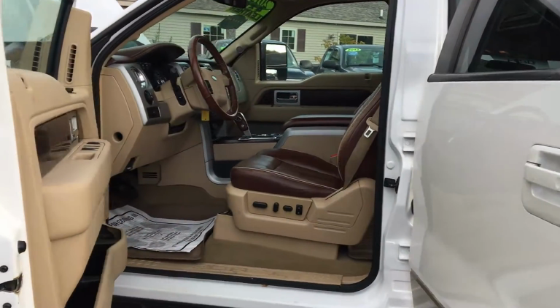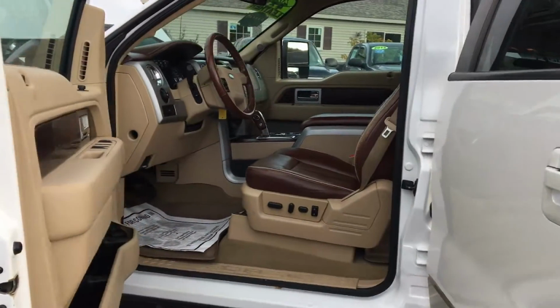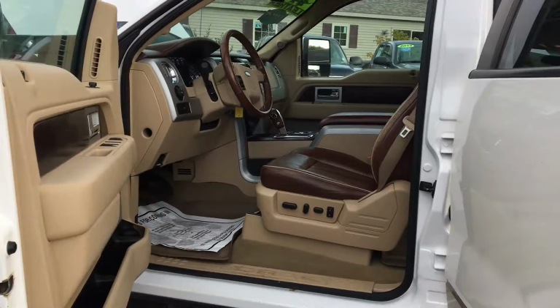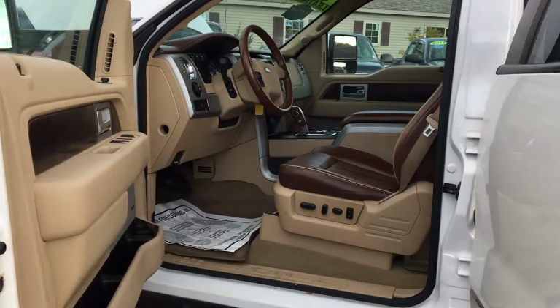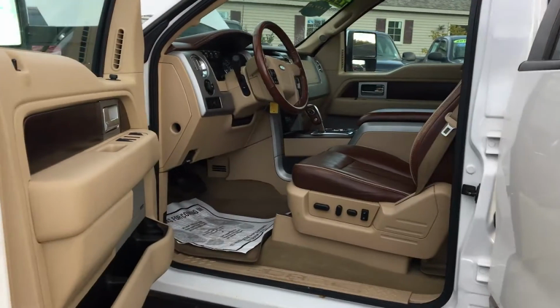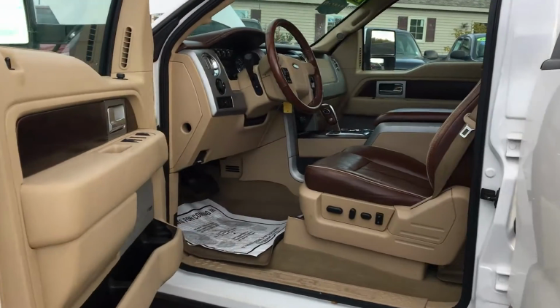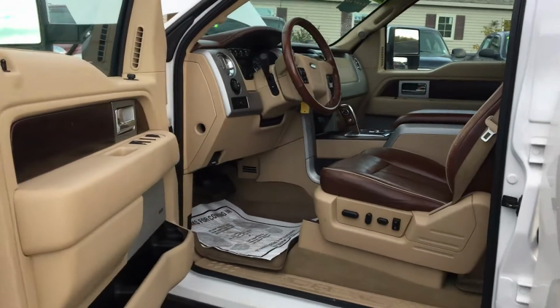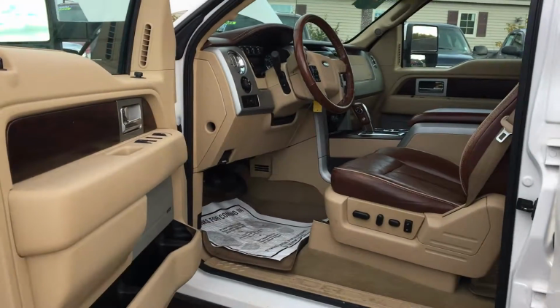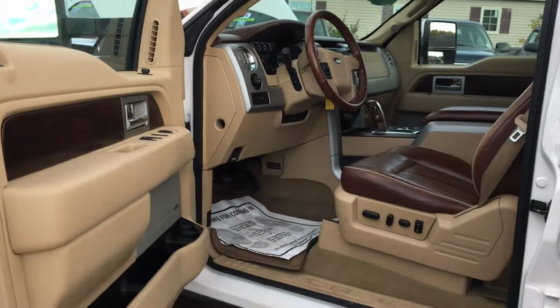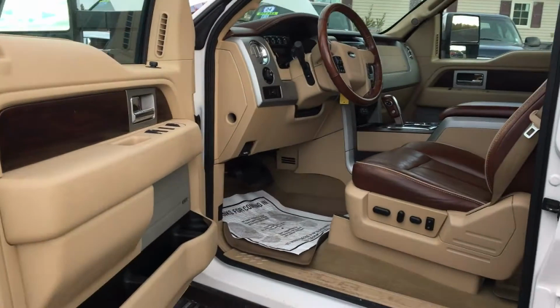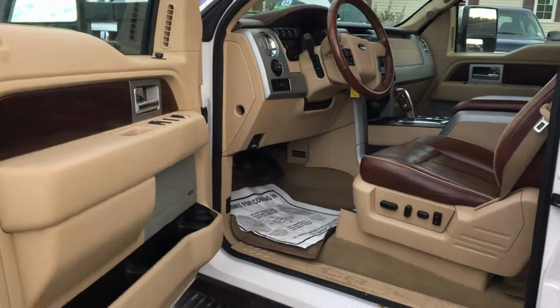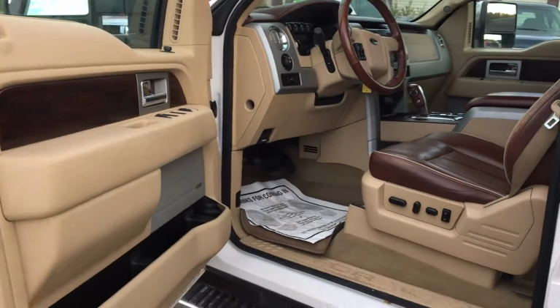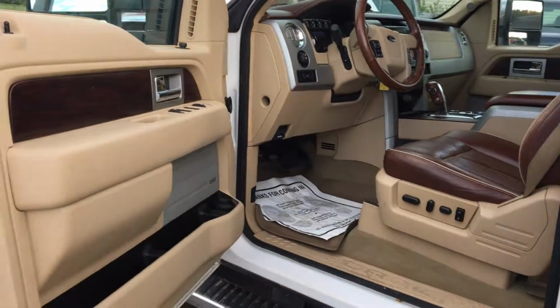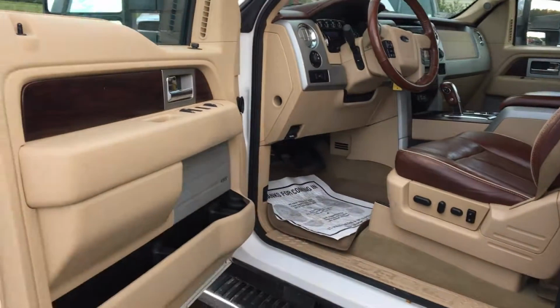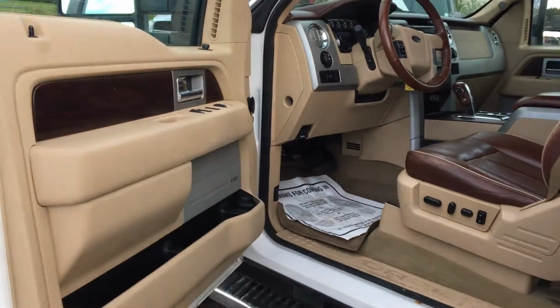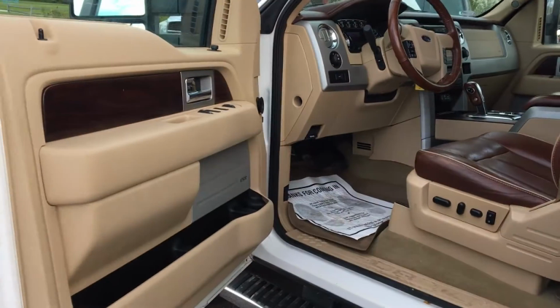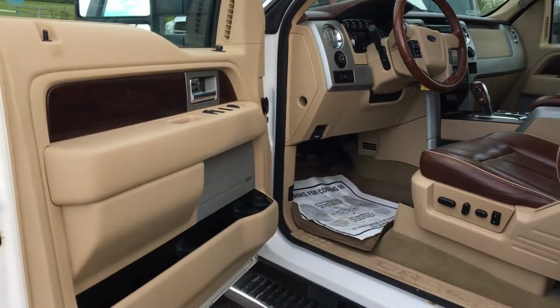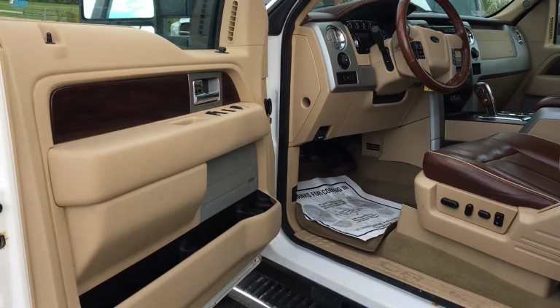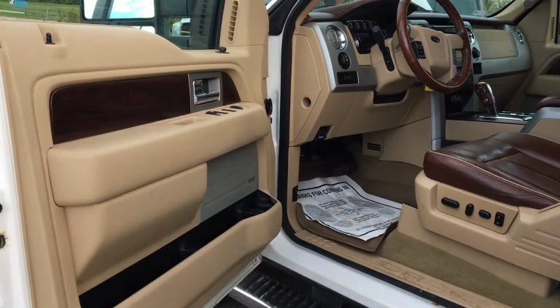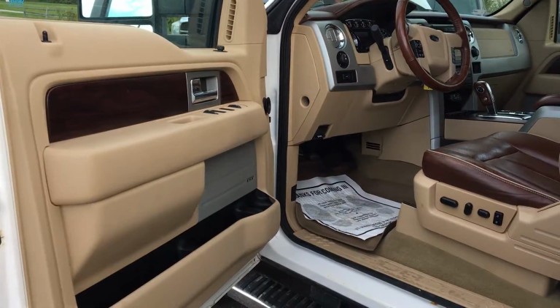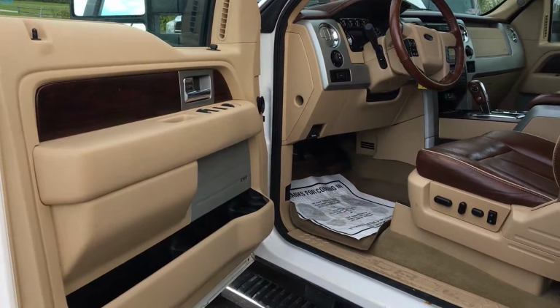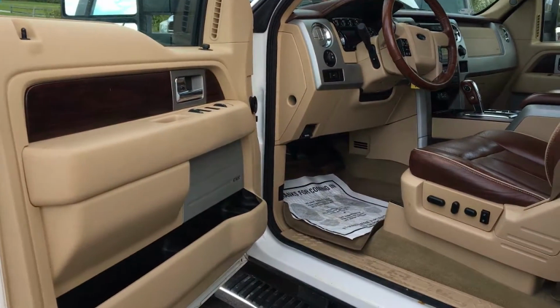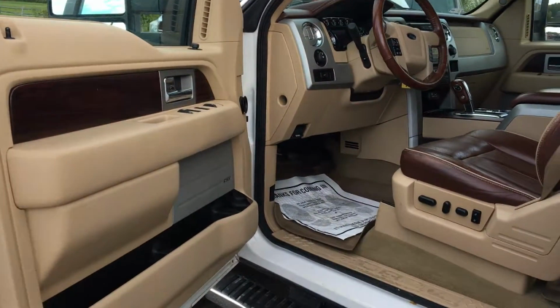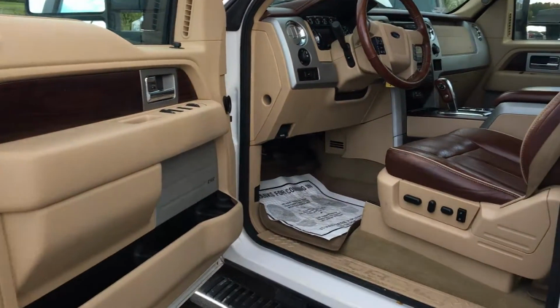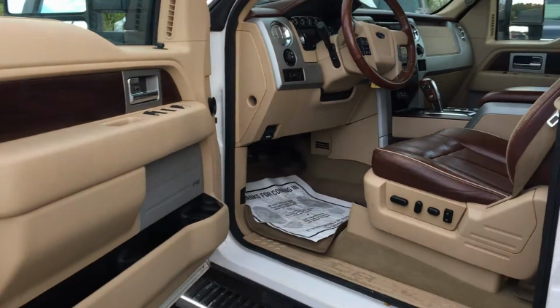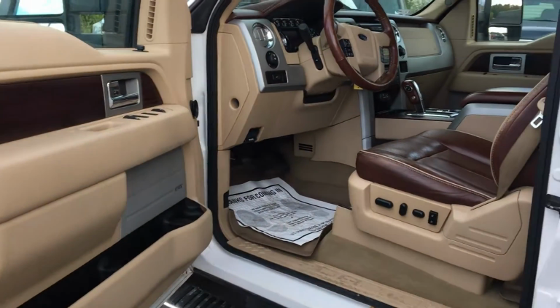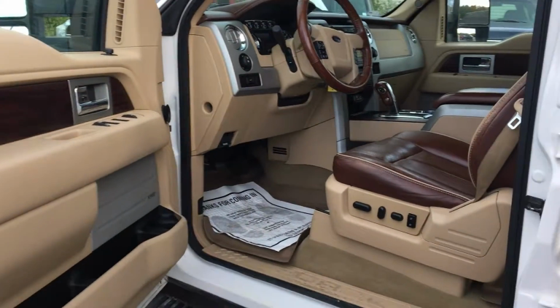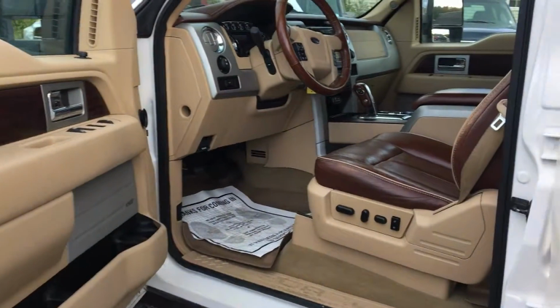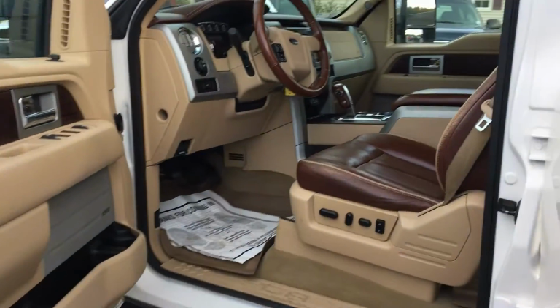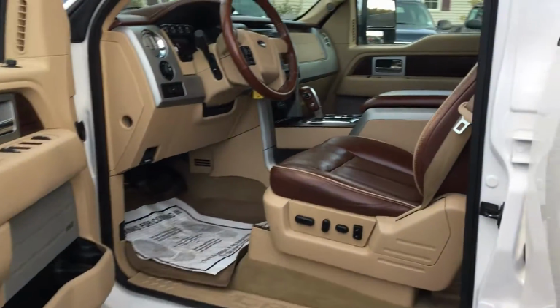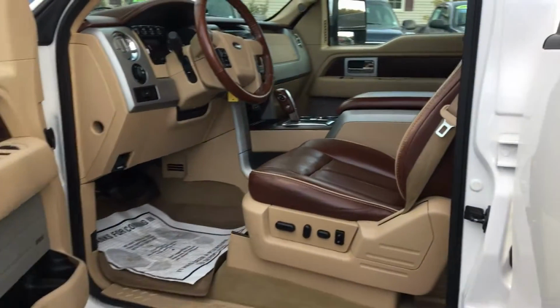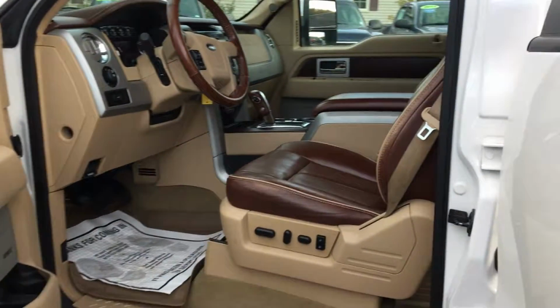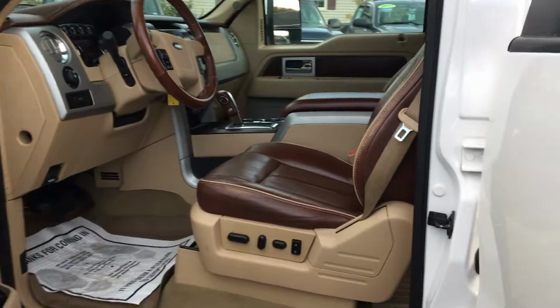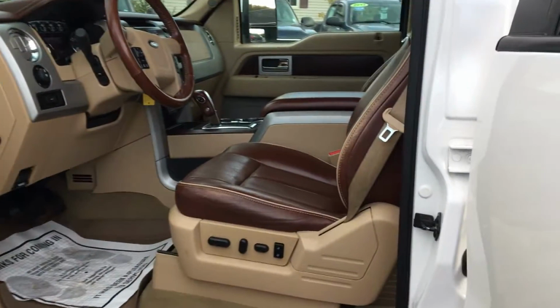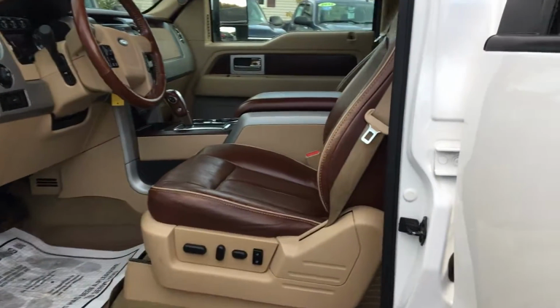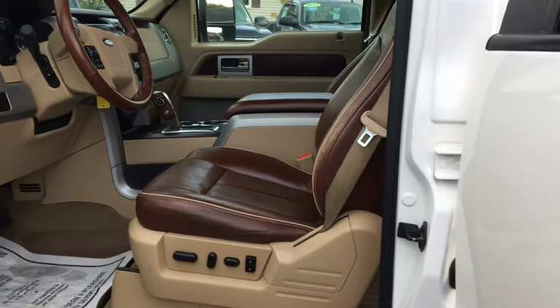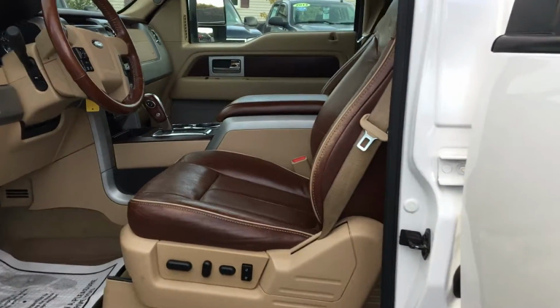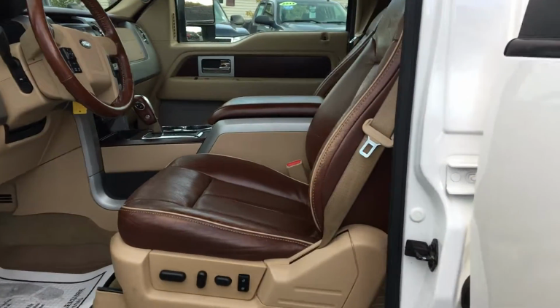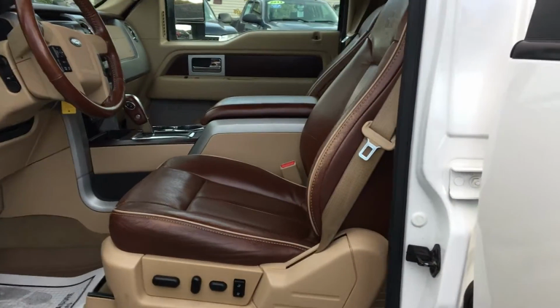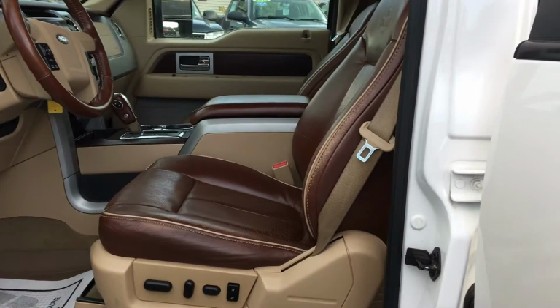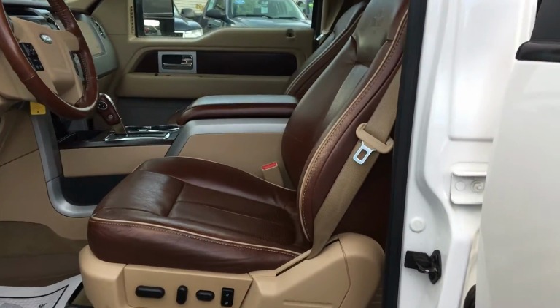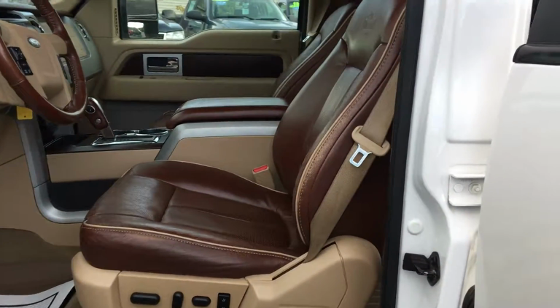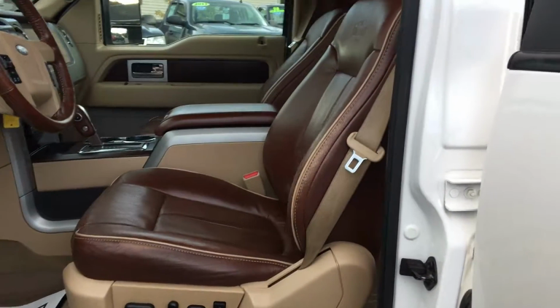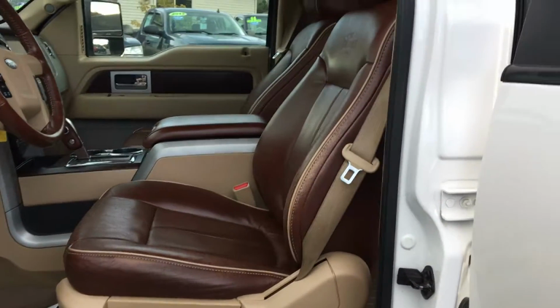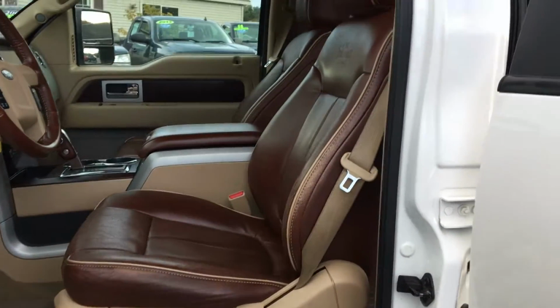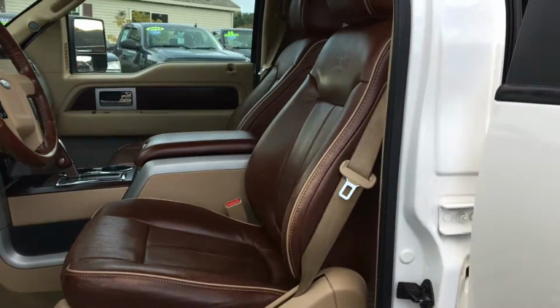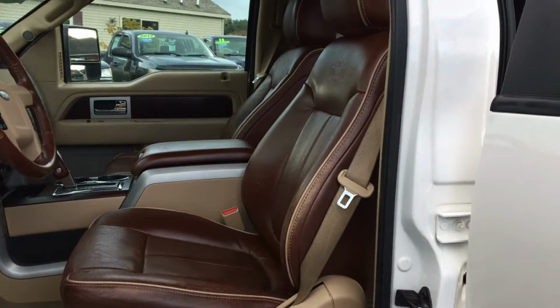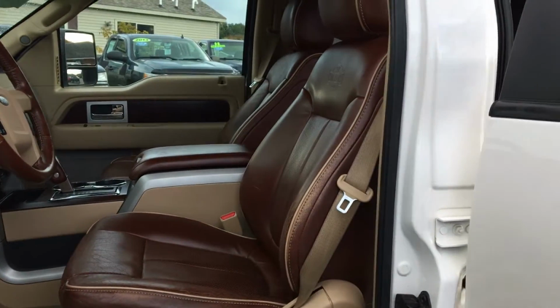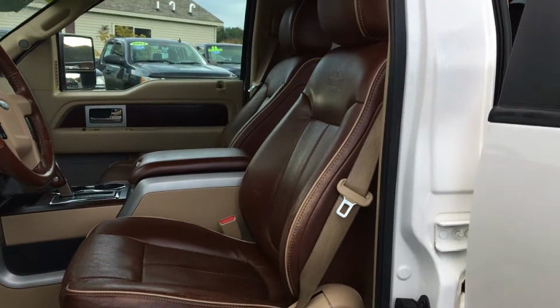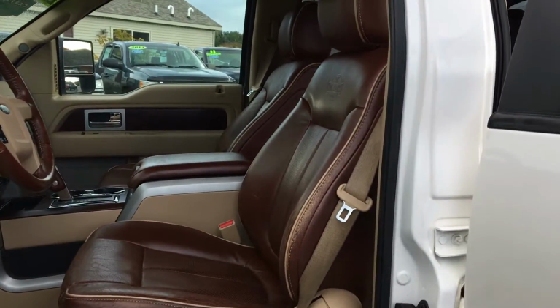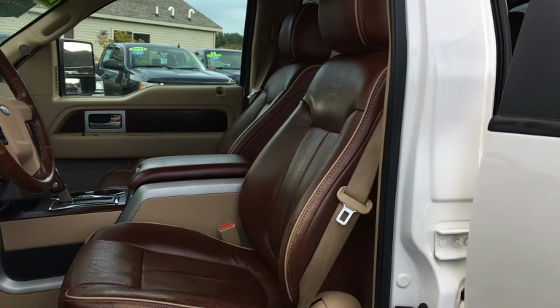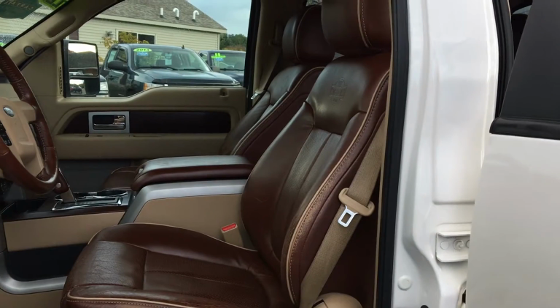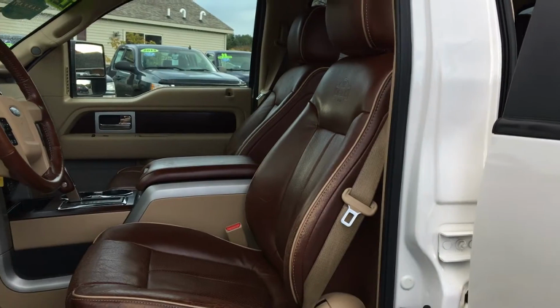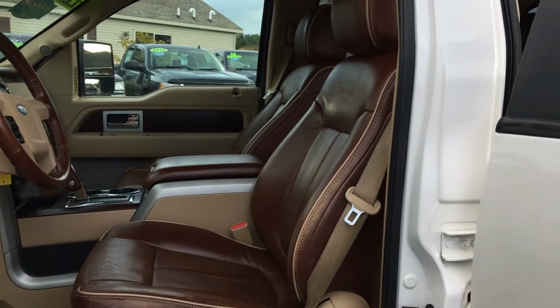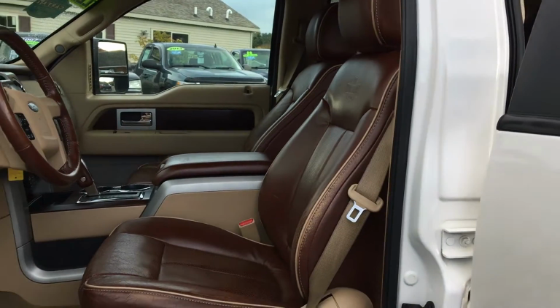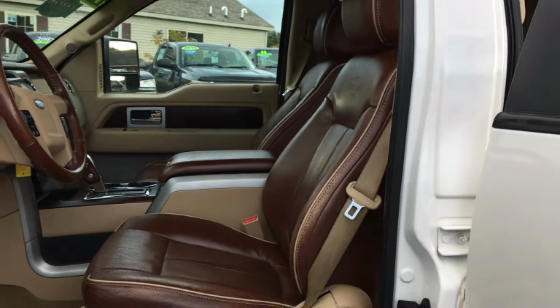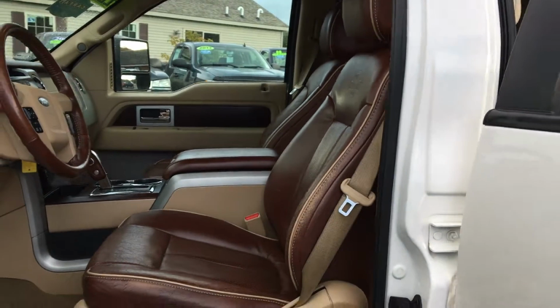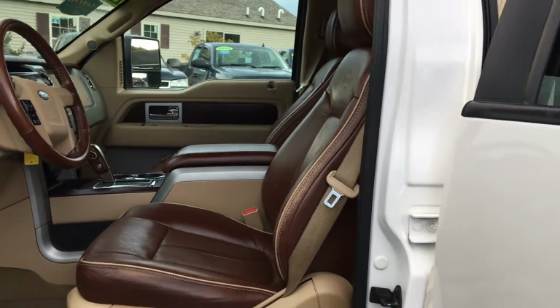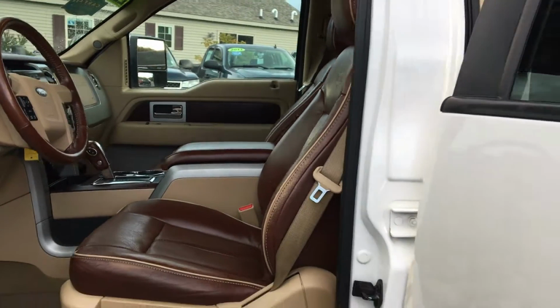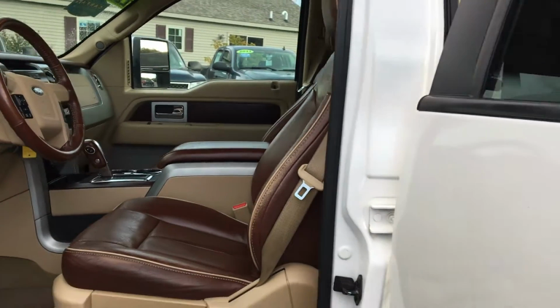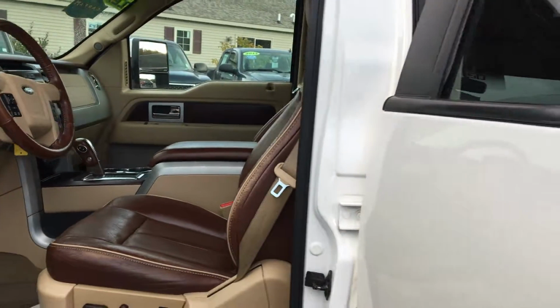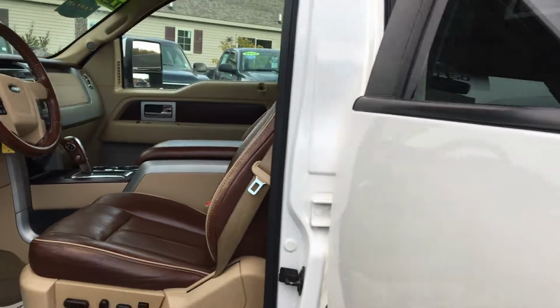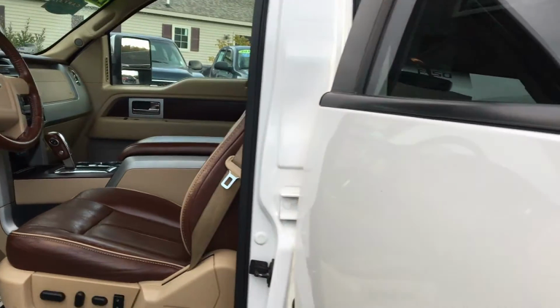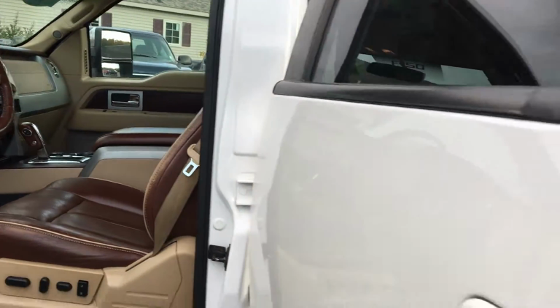As for the inside, we have a chaparral tan interior and nice leather seats all kept up to almost perfect condition.